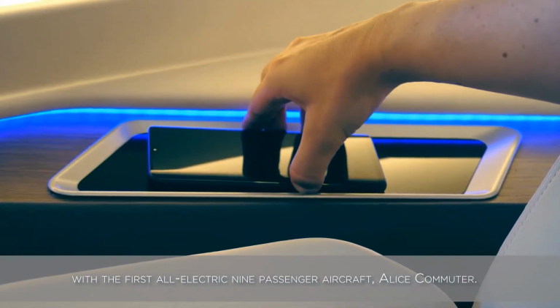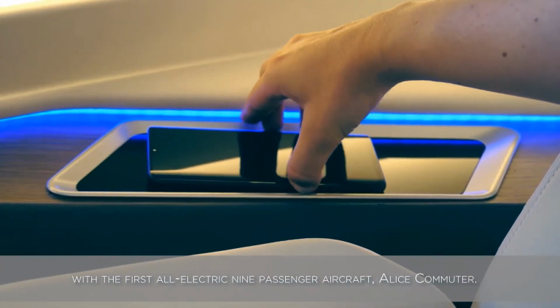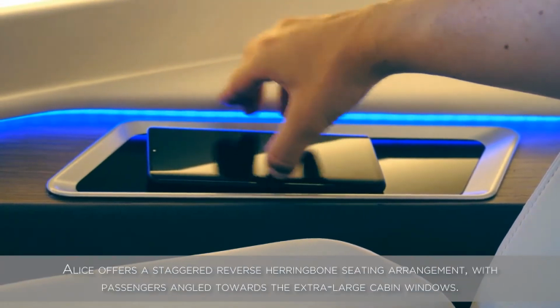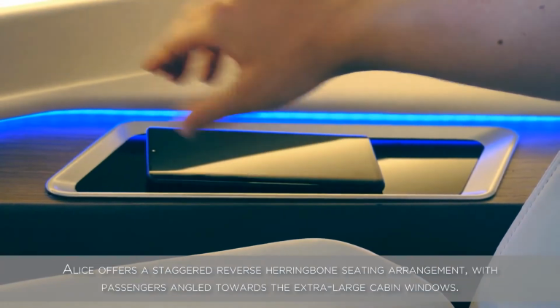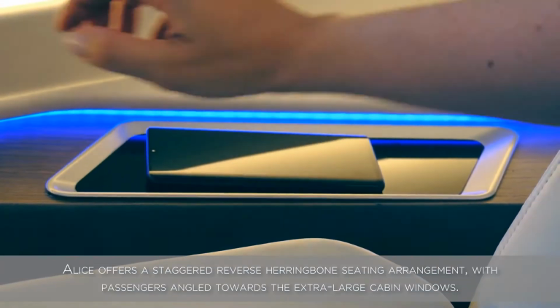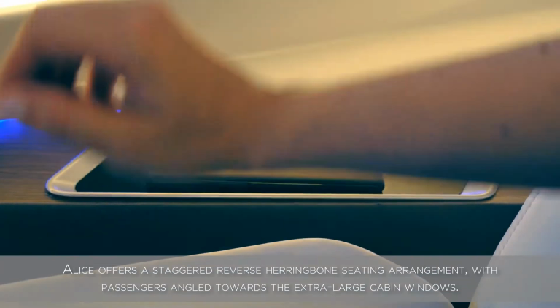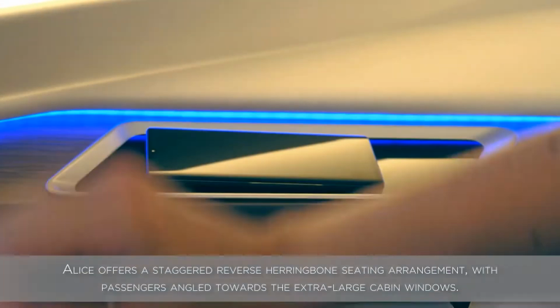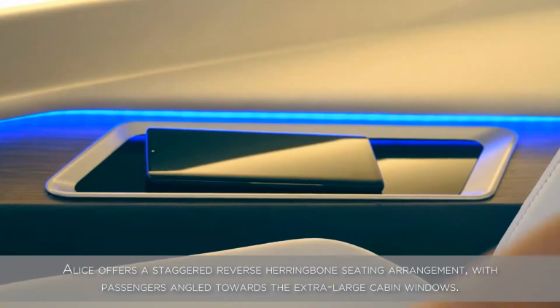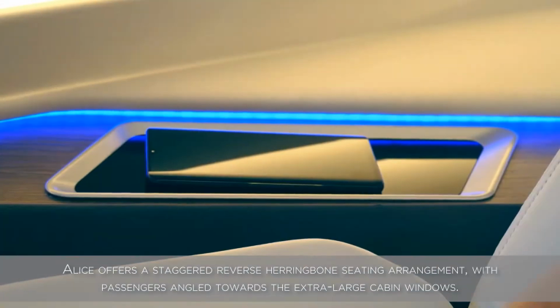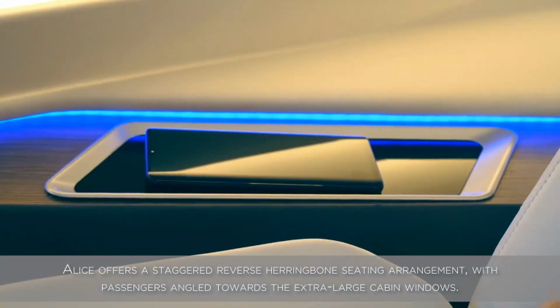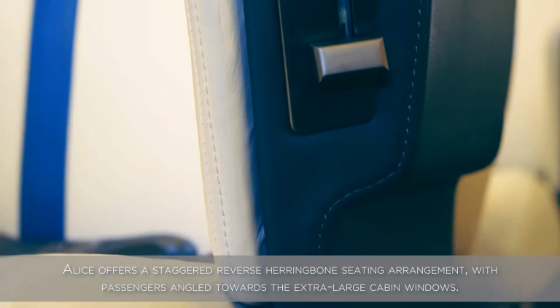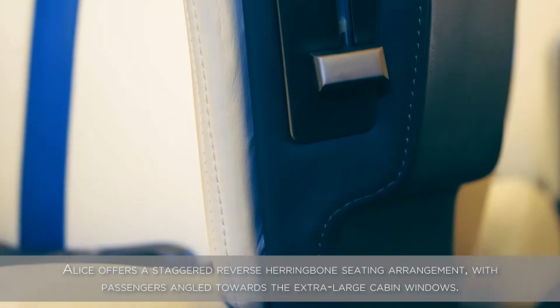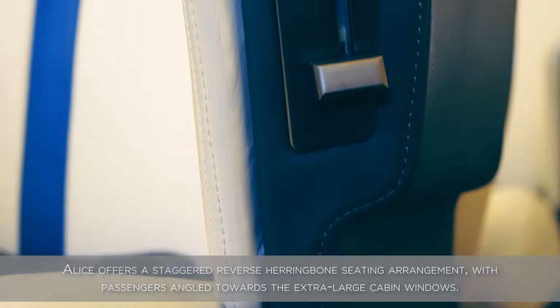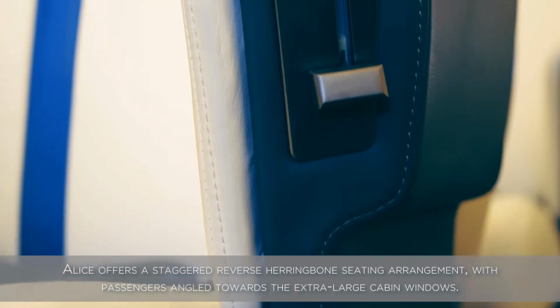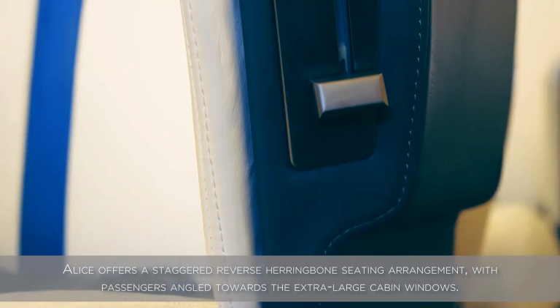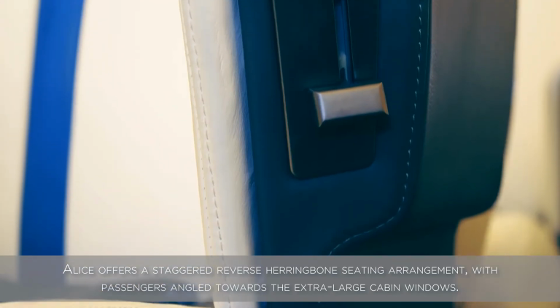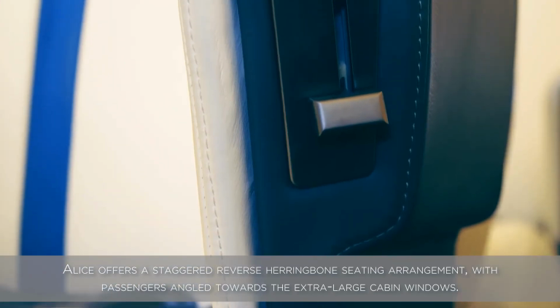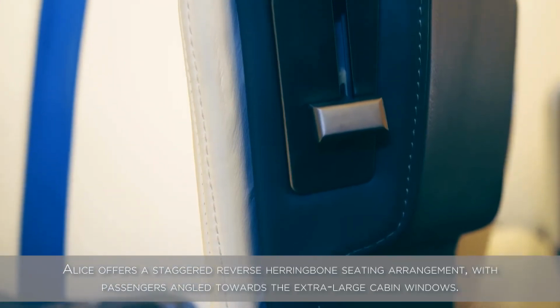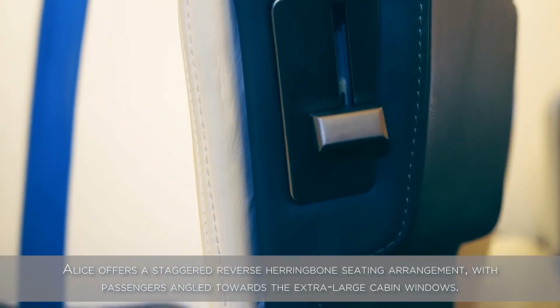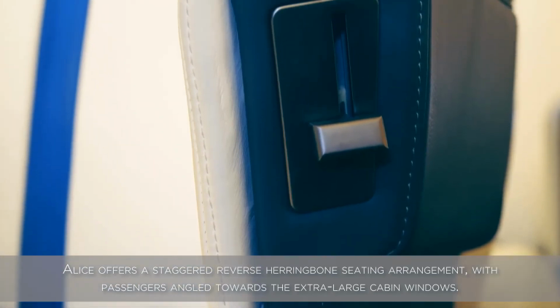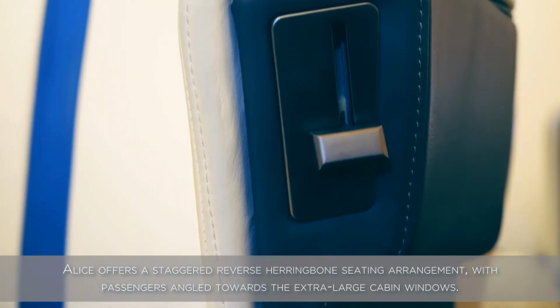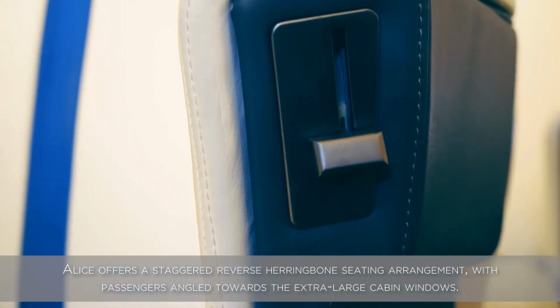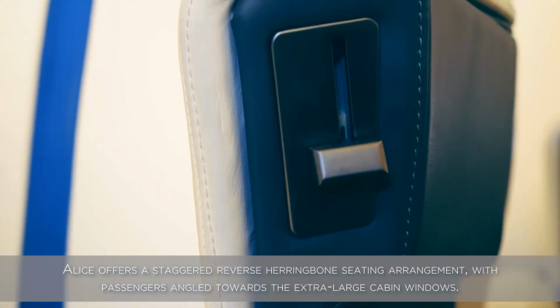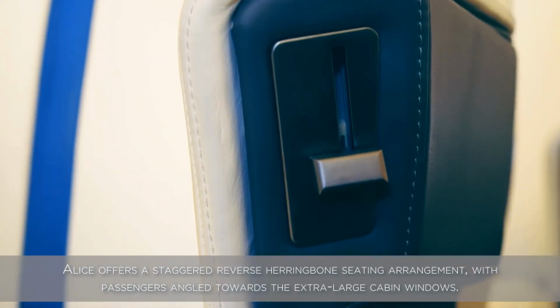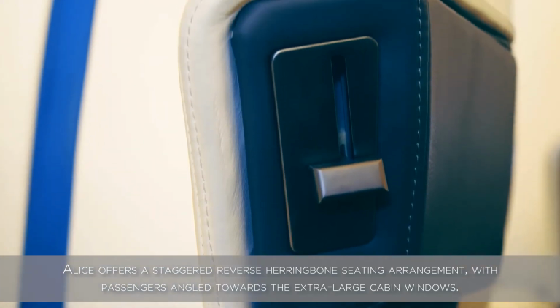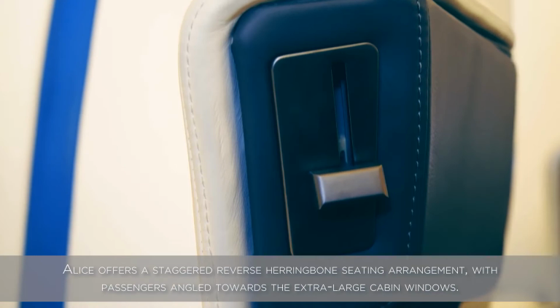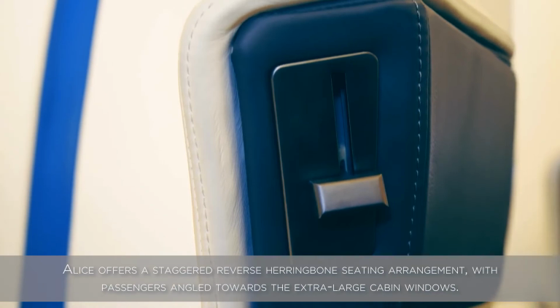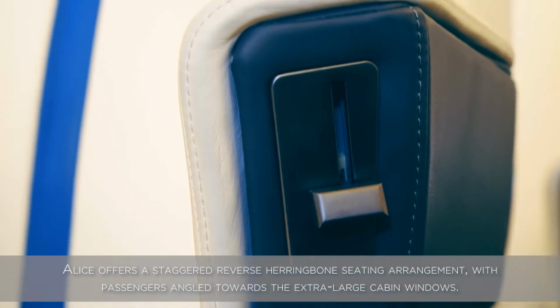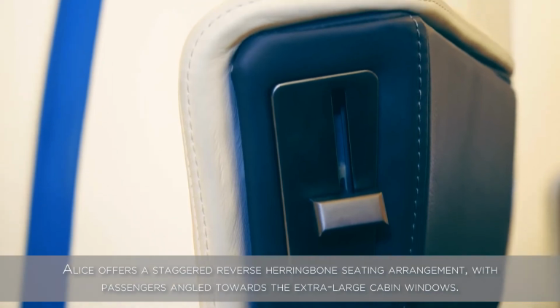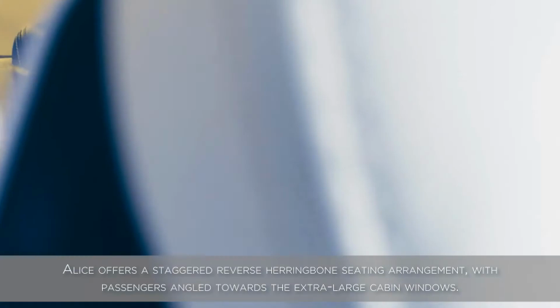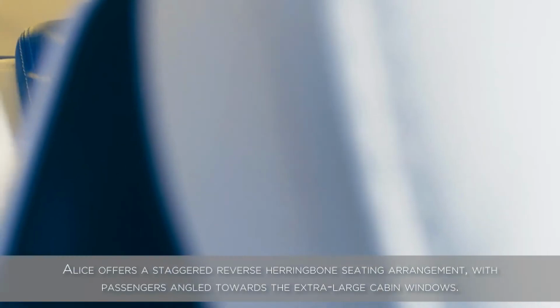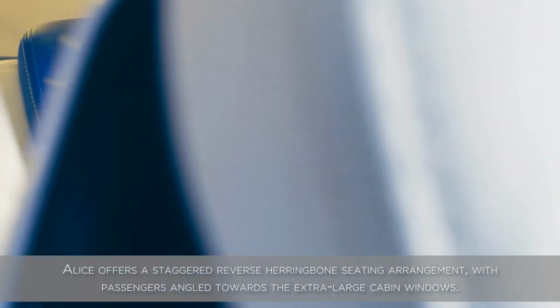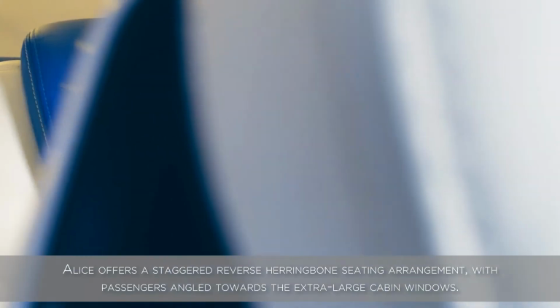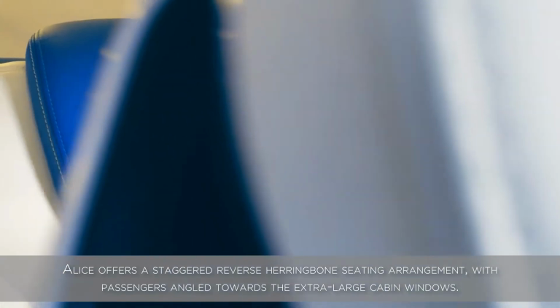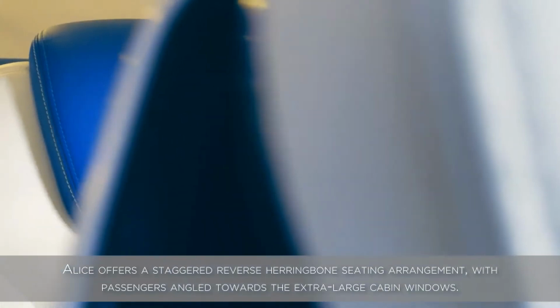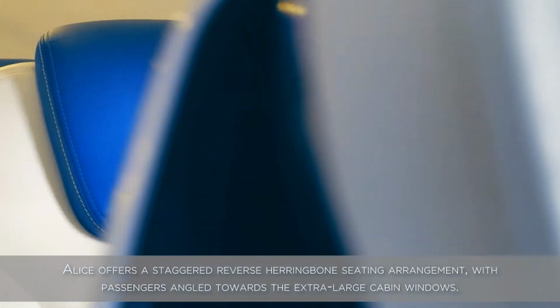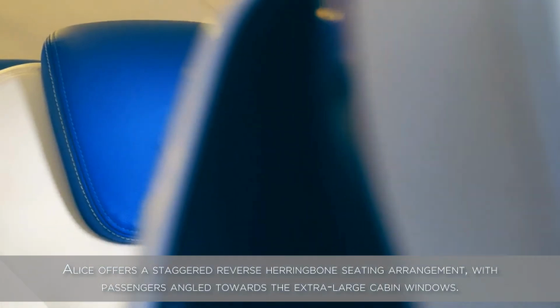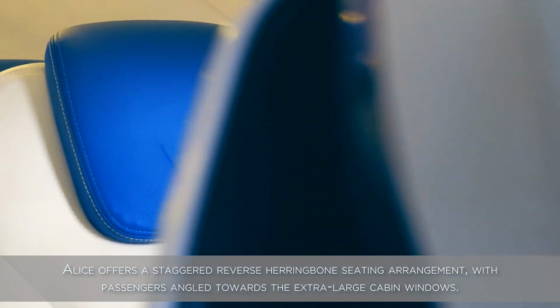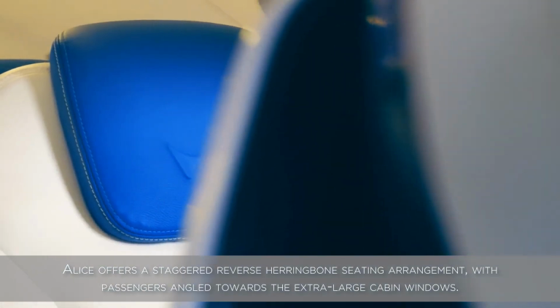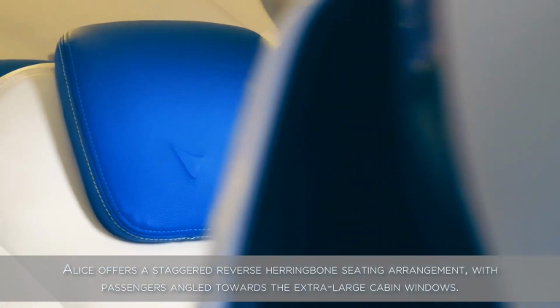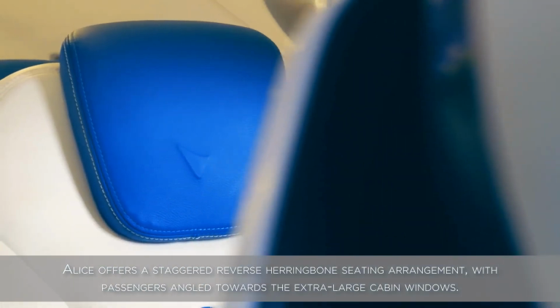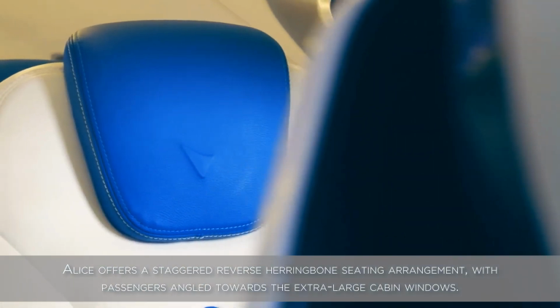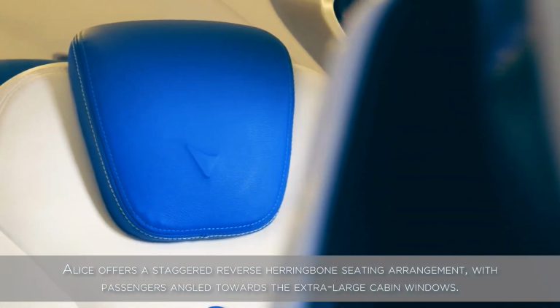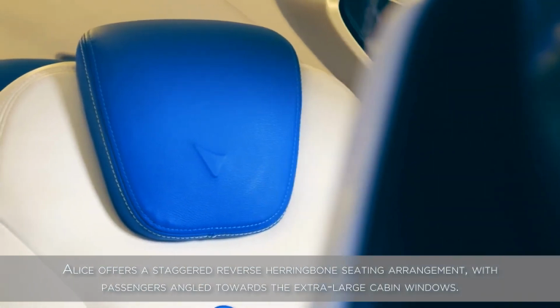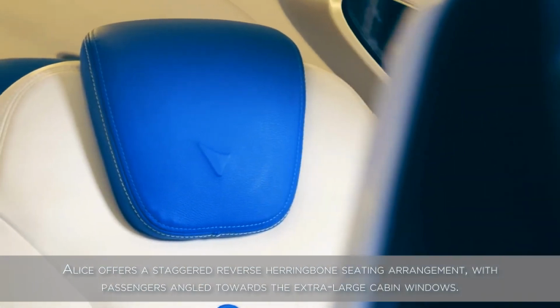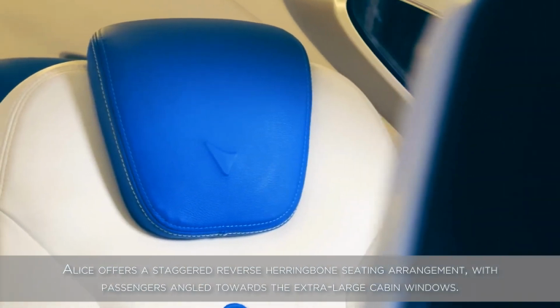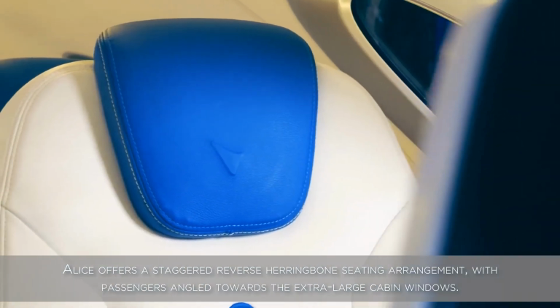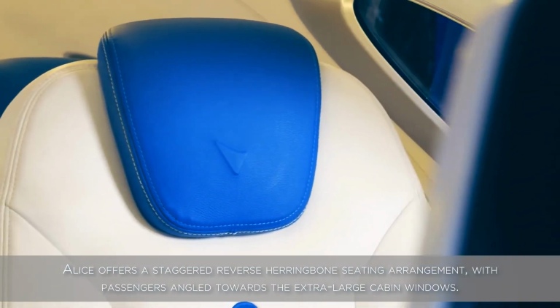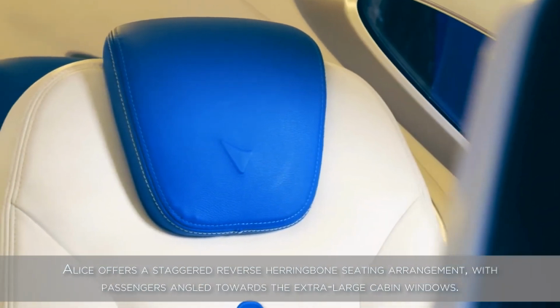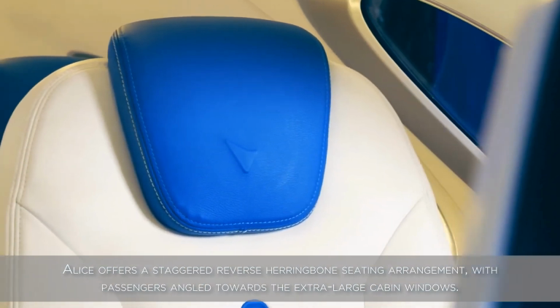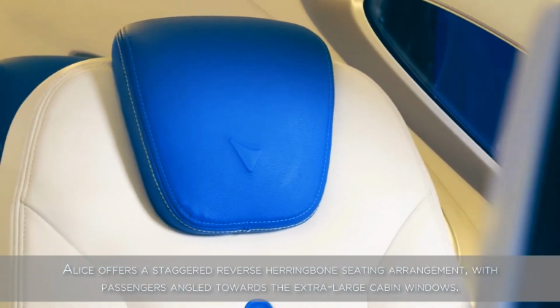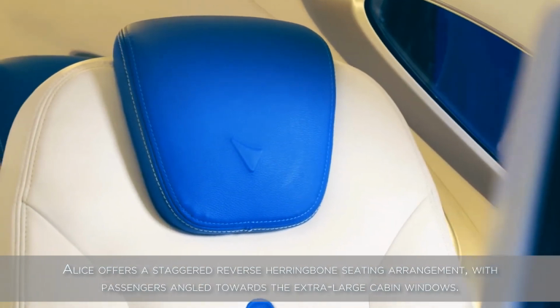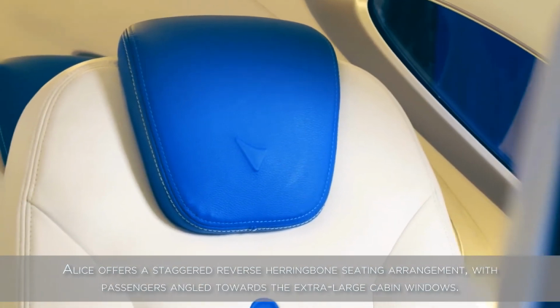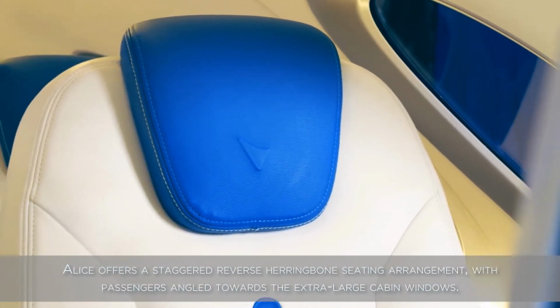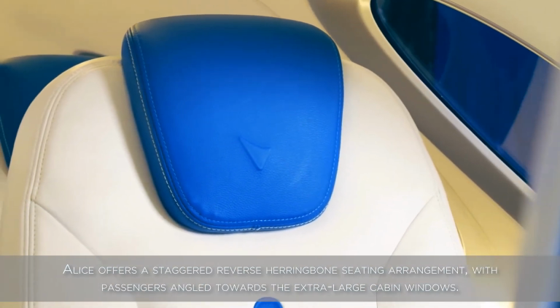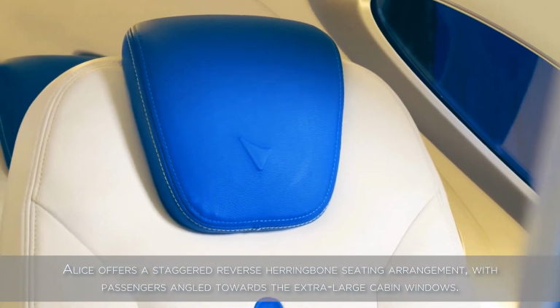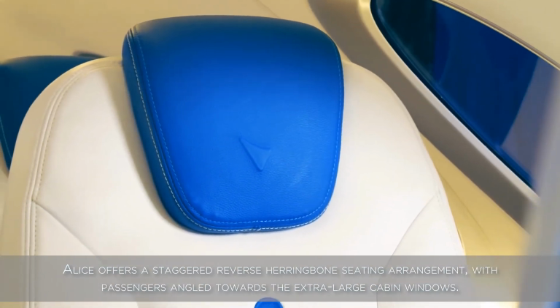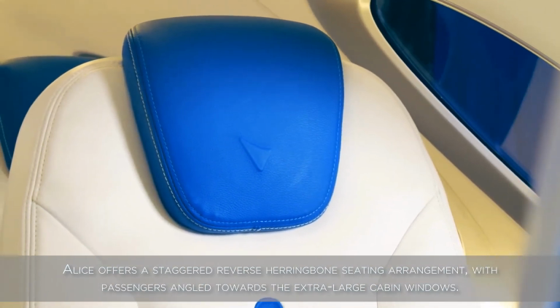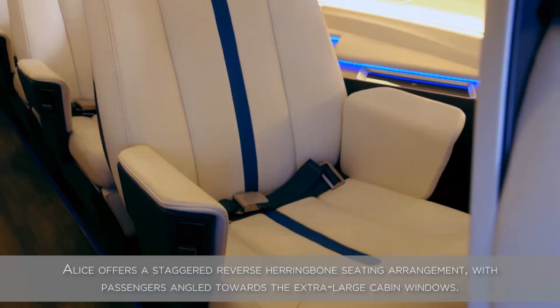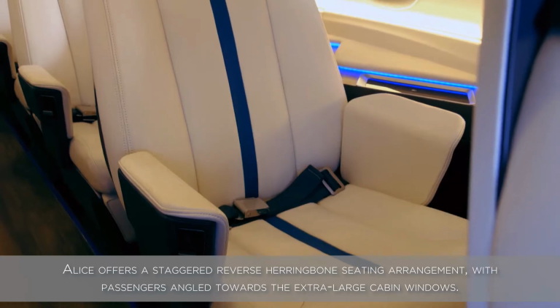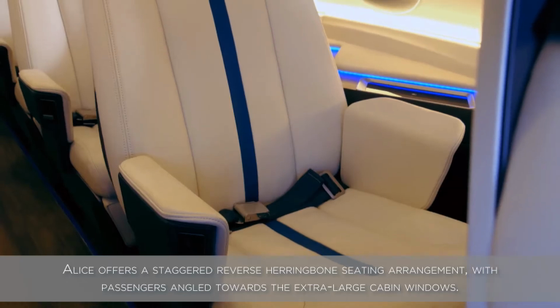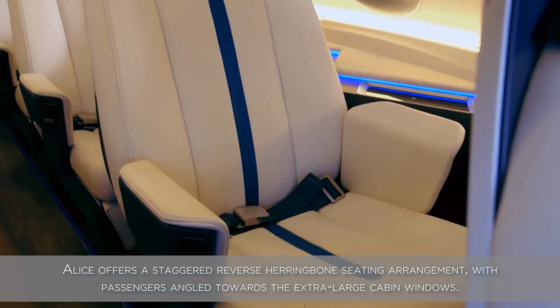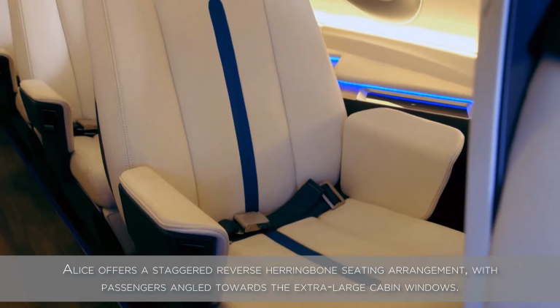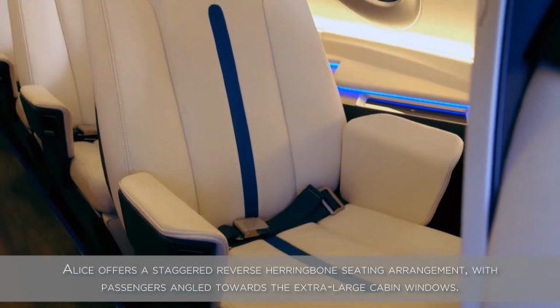ALICE offers a staggered reverse herringbone seating arrangement, with passengers angled toward the extra-large cabin windows.